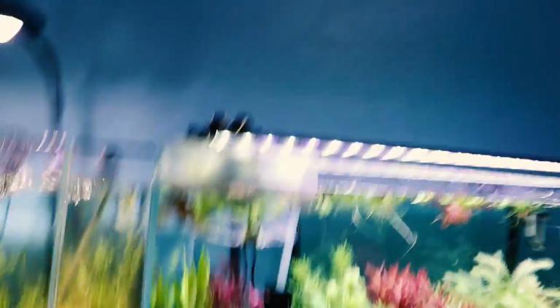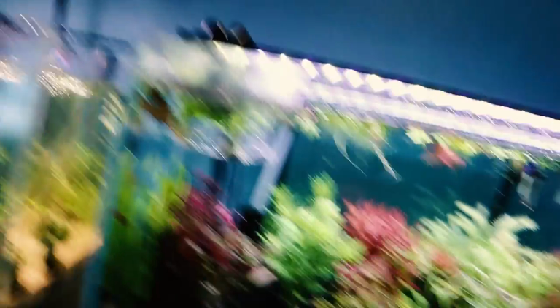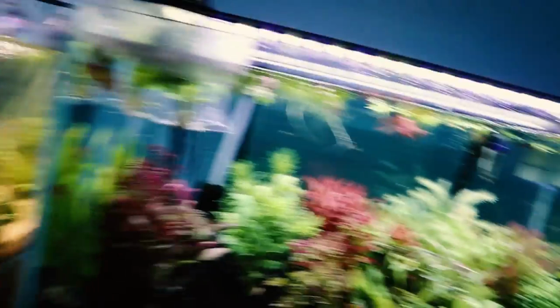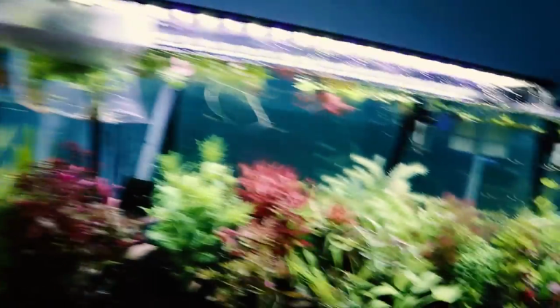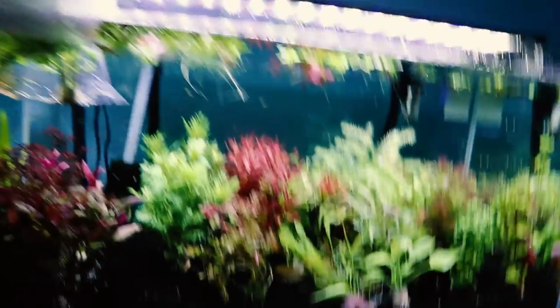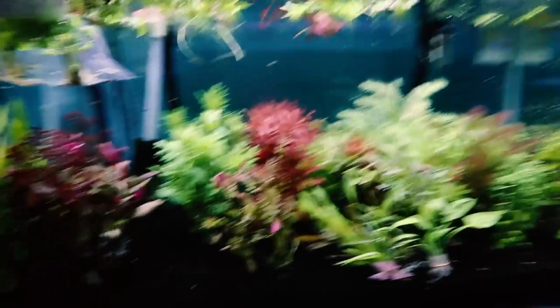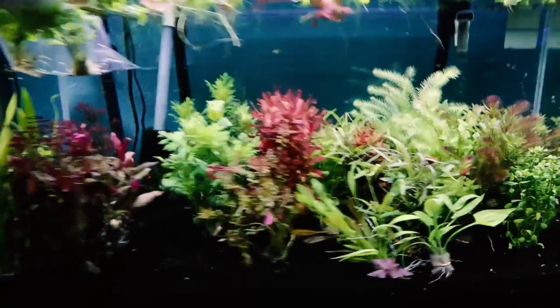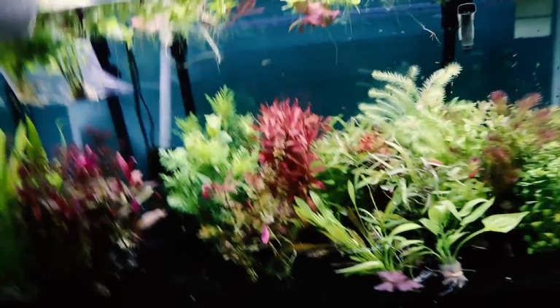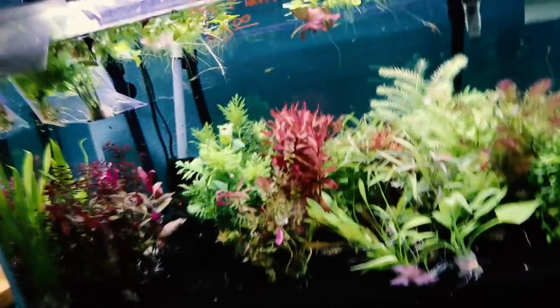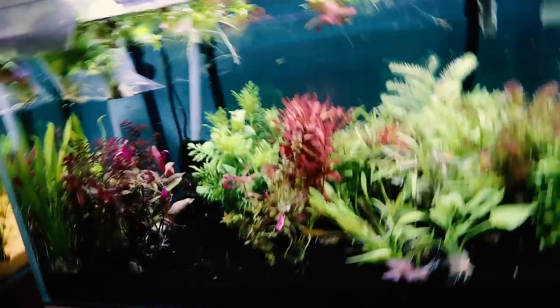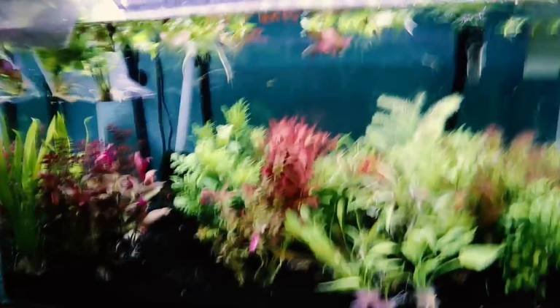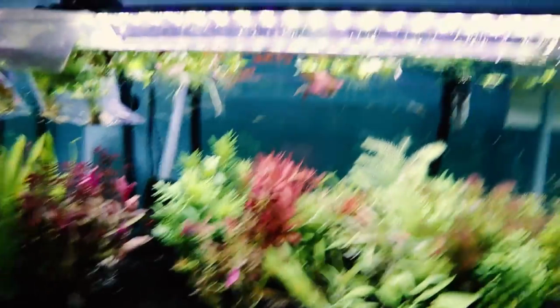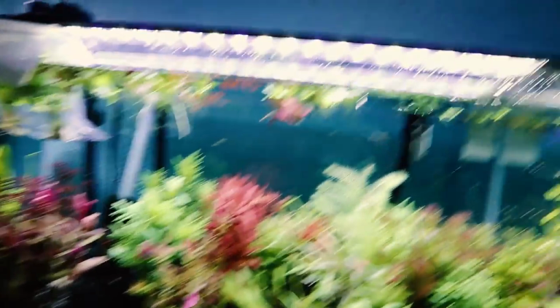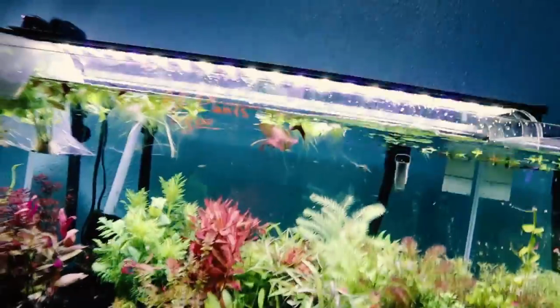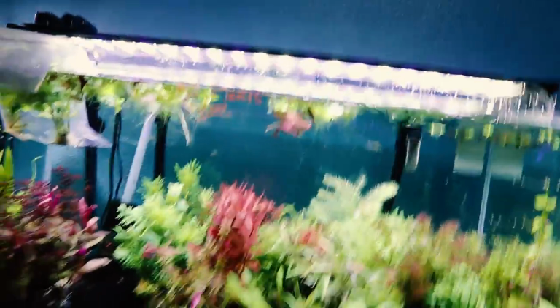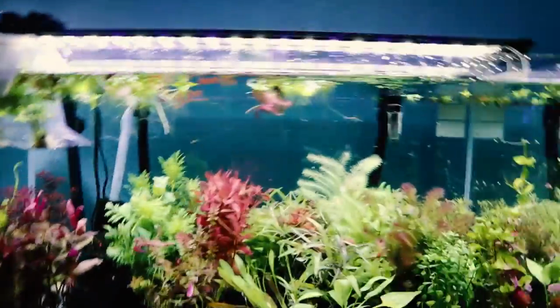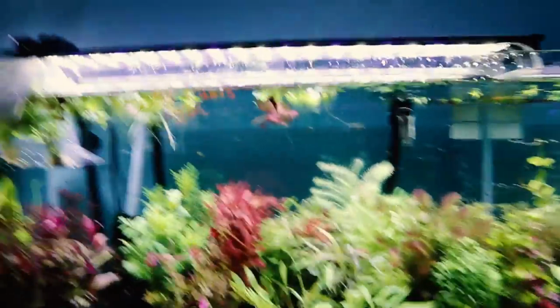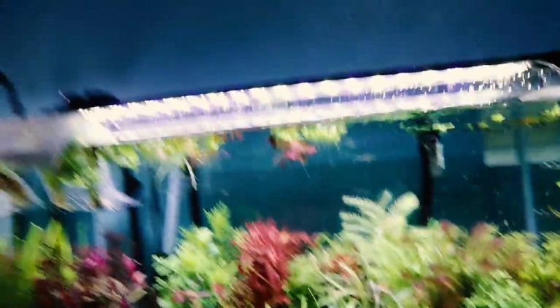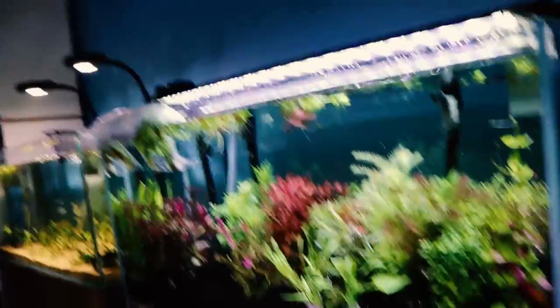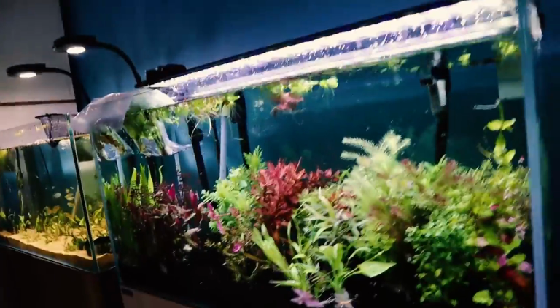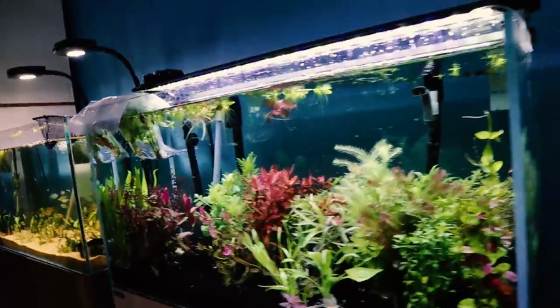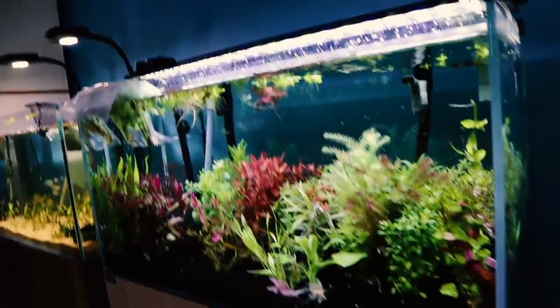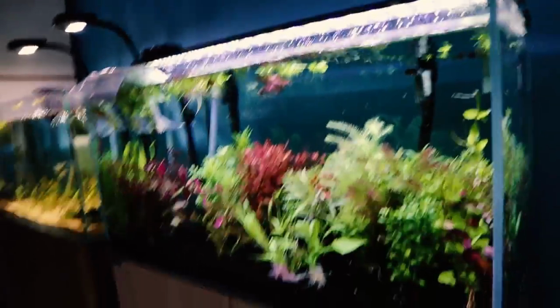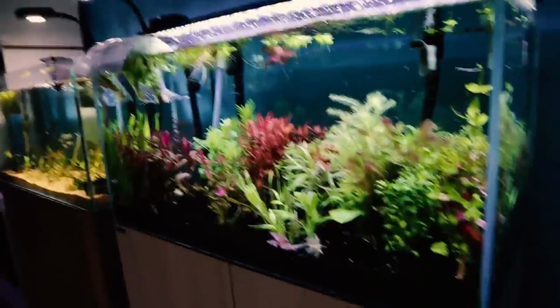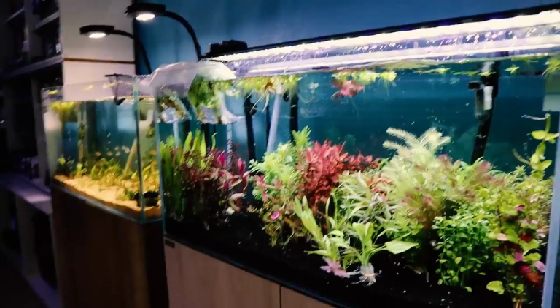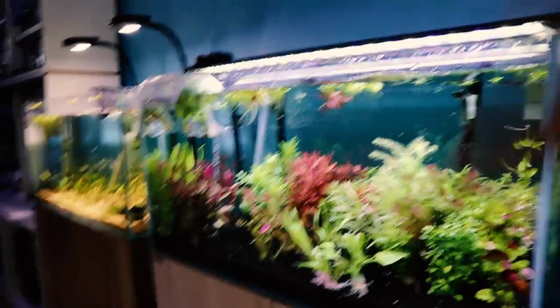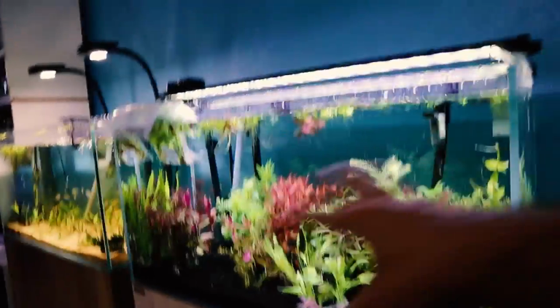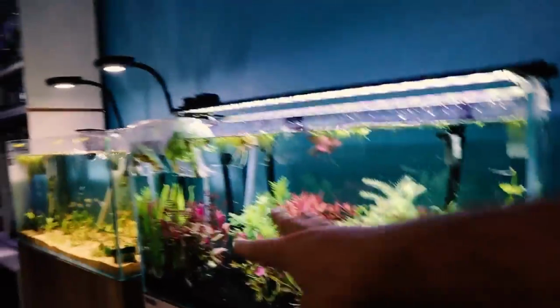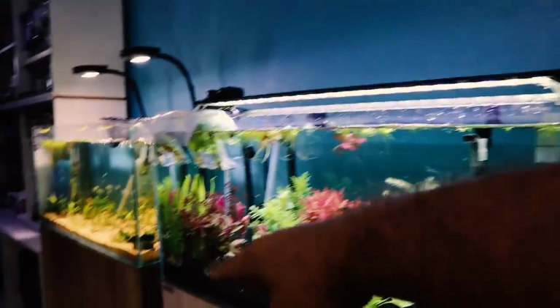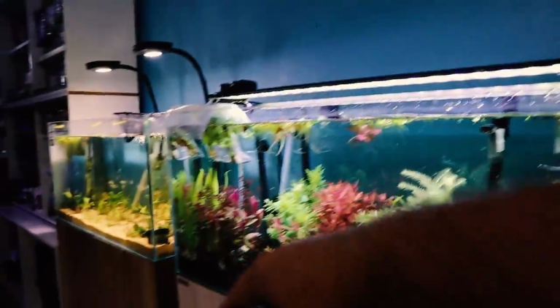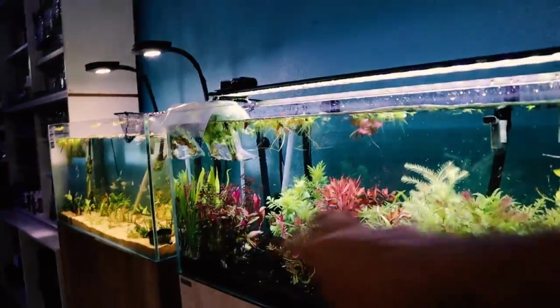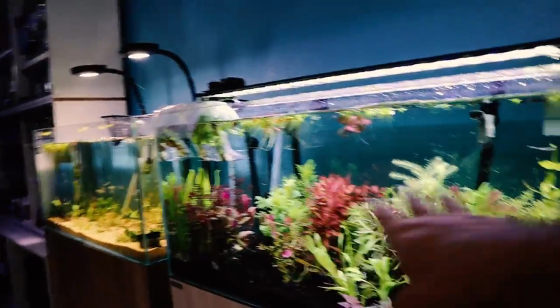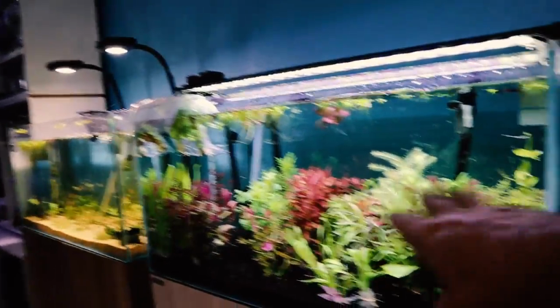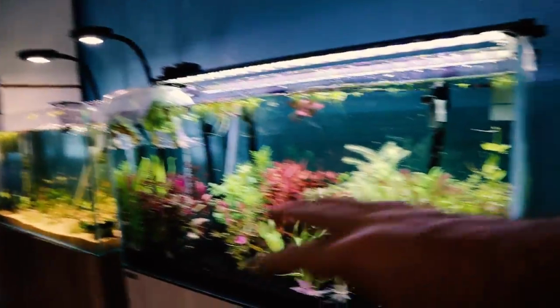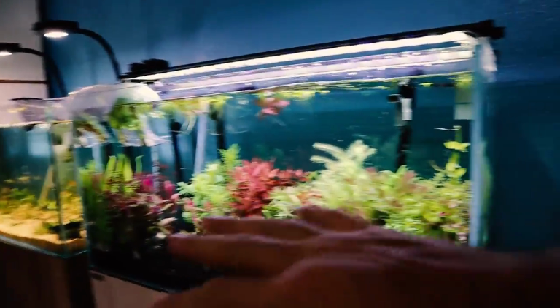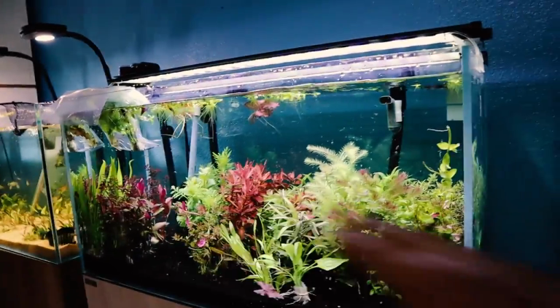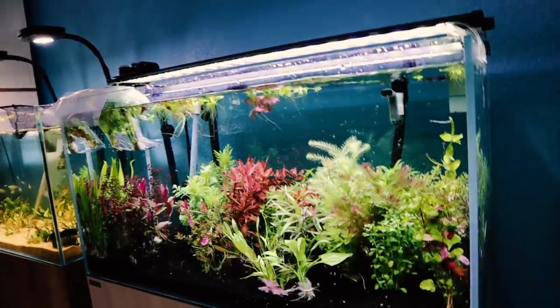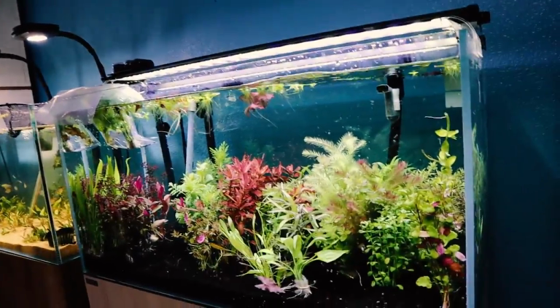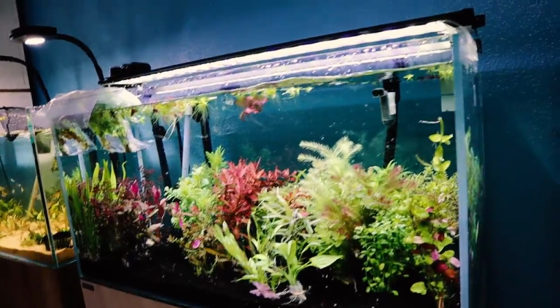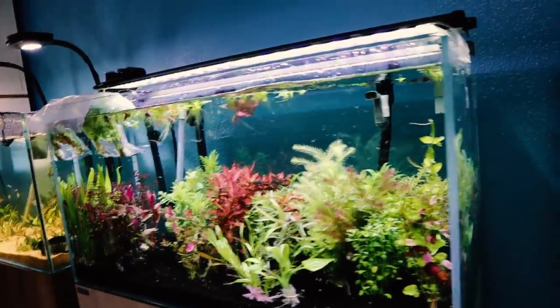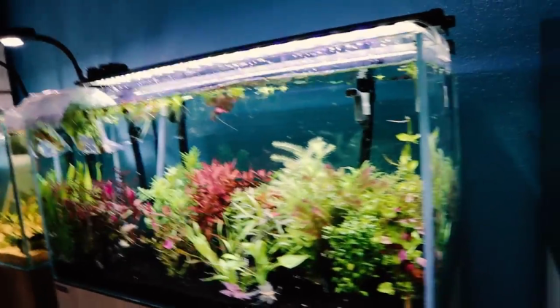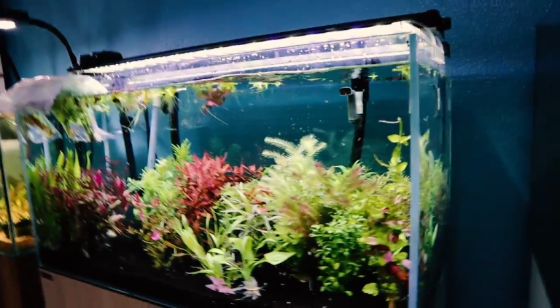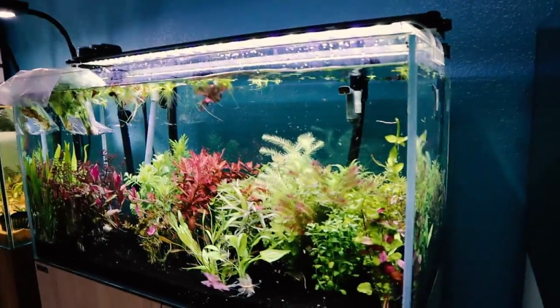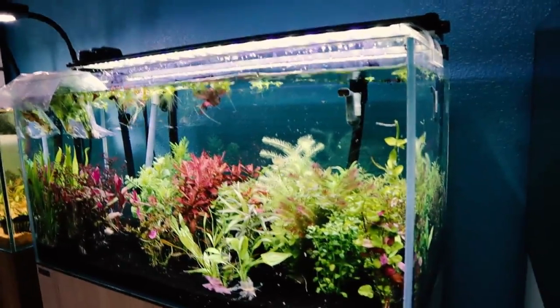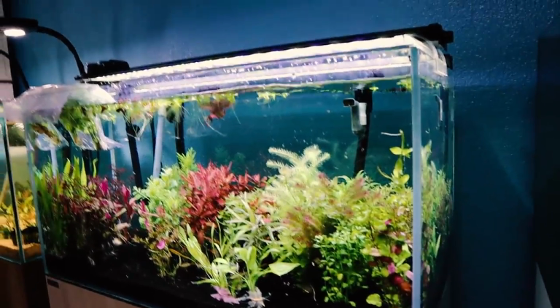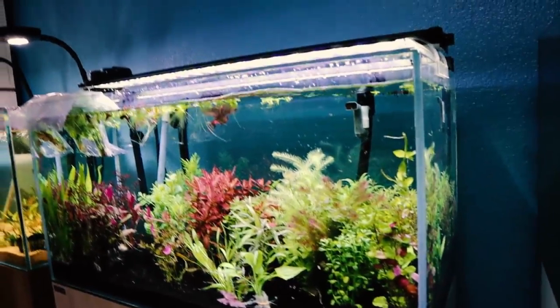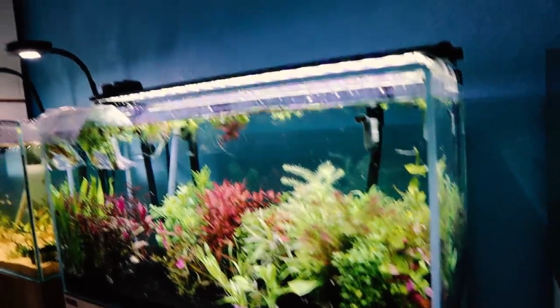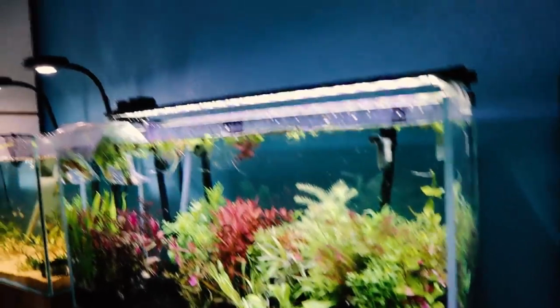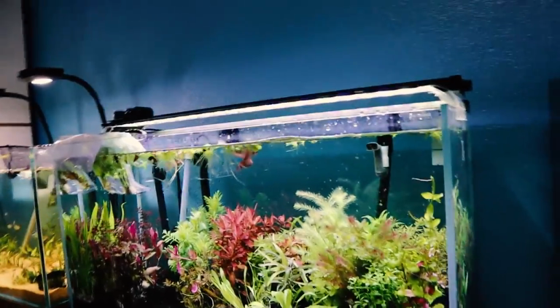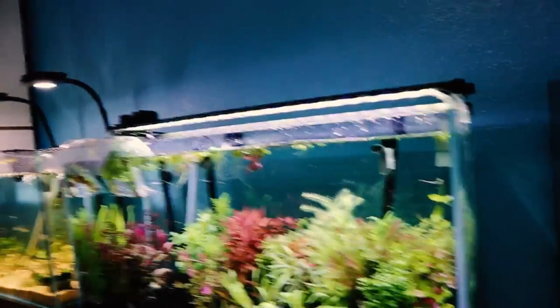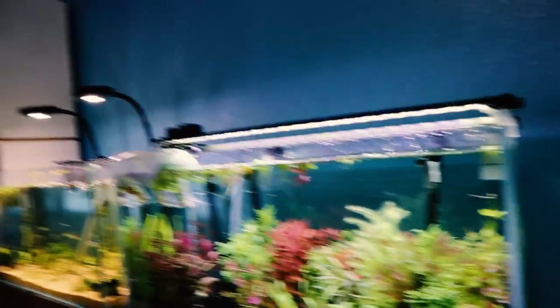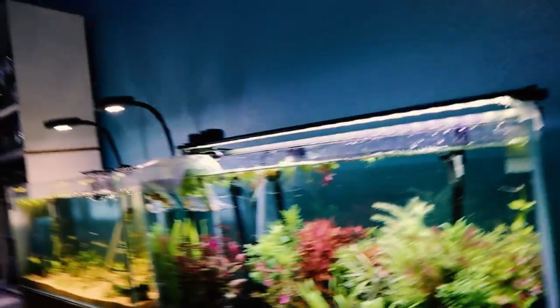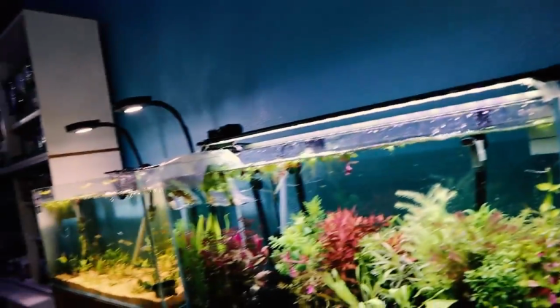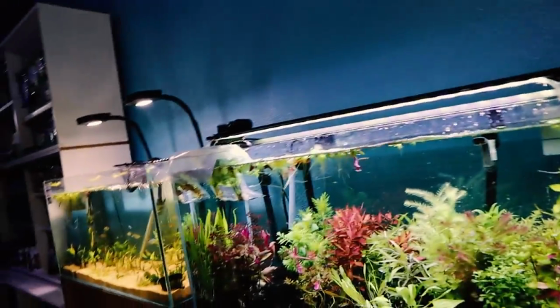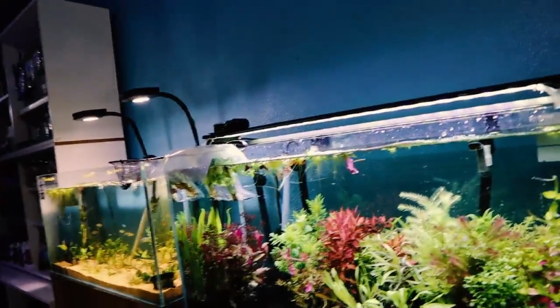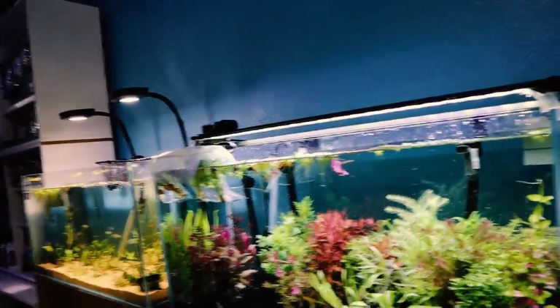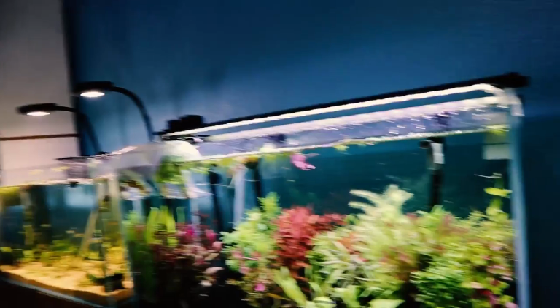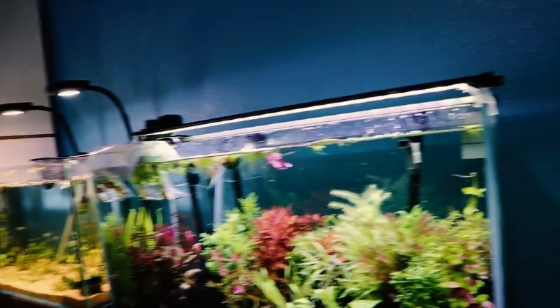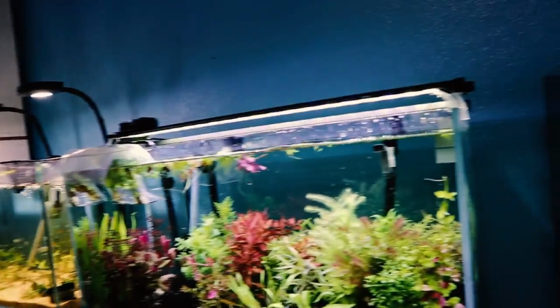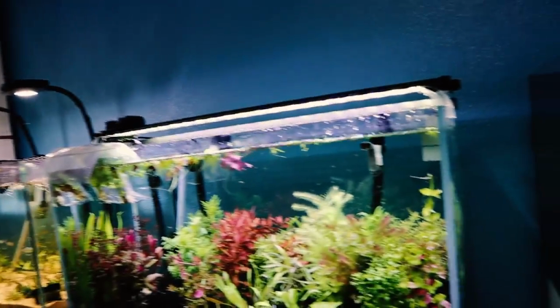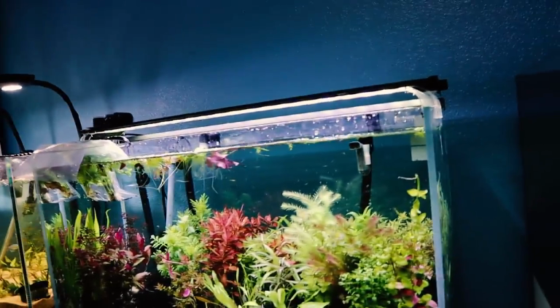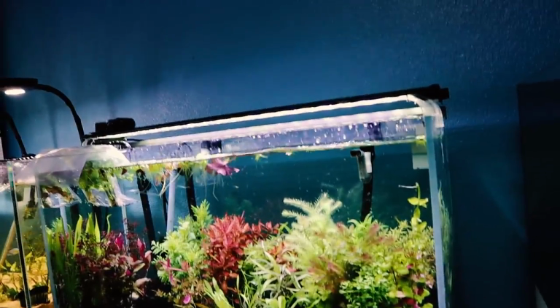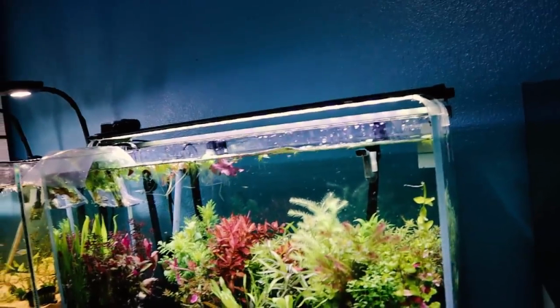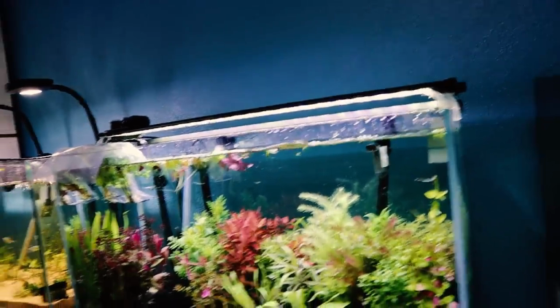So what we're going to pick up today is some of this stuff, but we don't know what any of this stuff really is, so we're going to have to ask somebody.